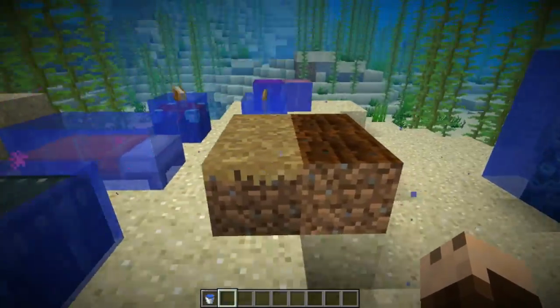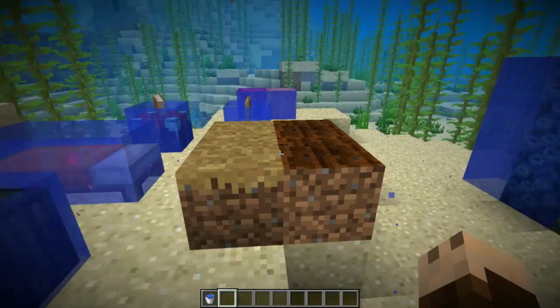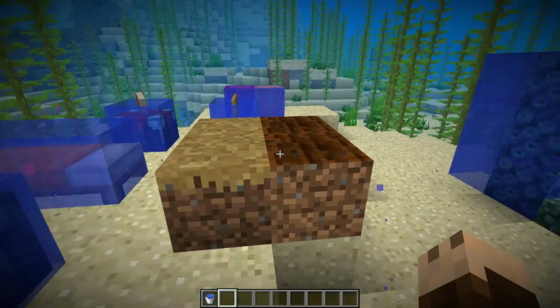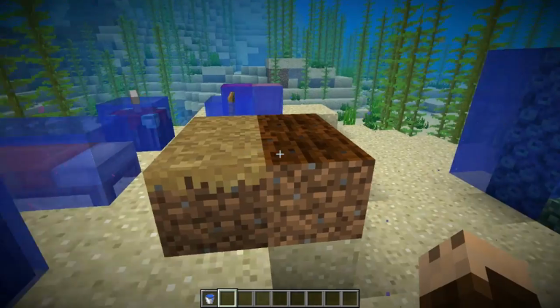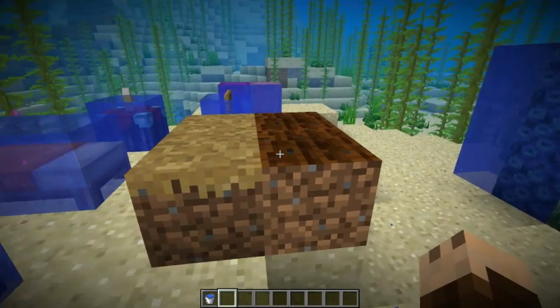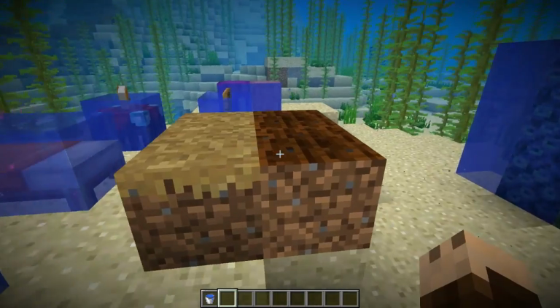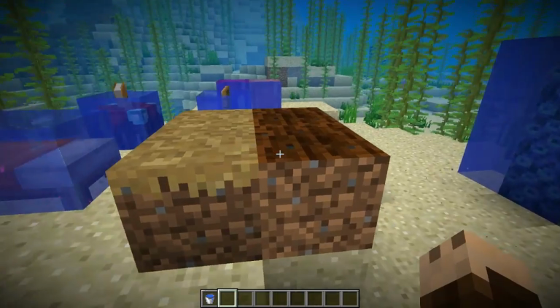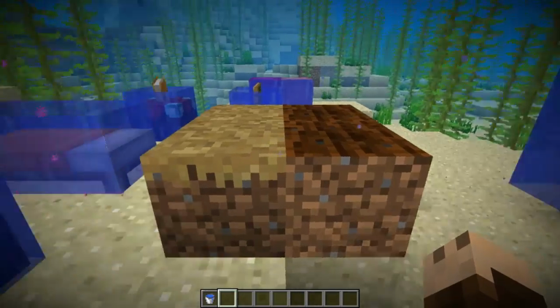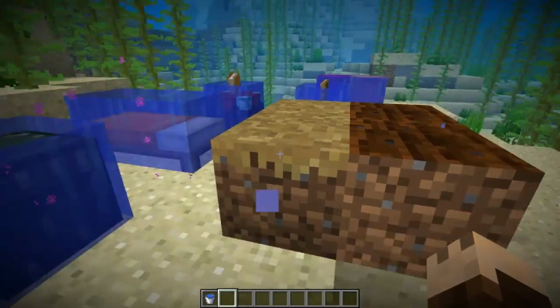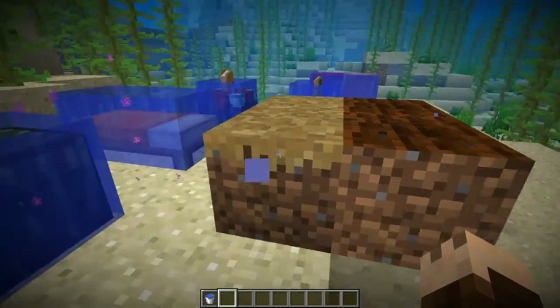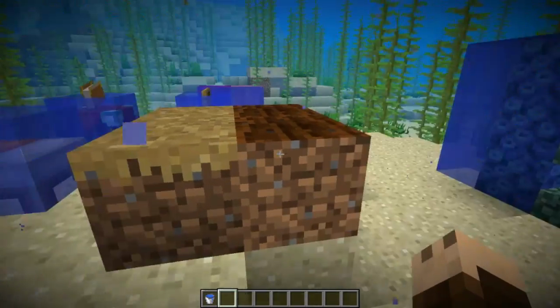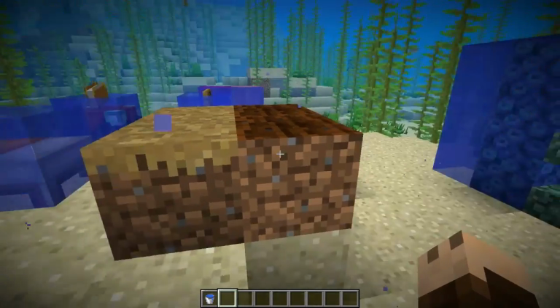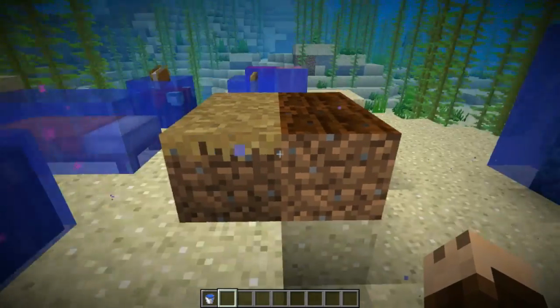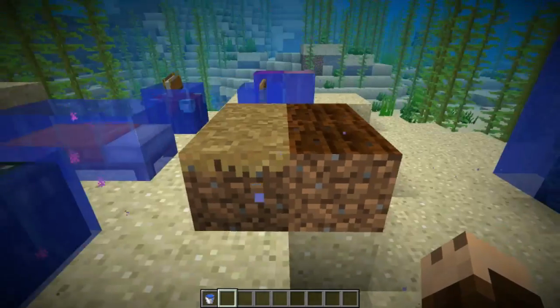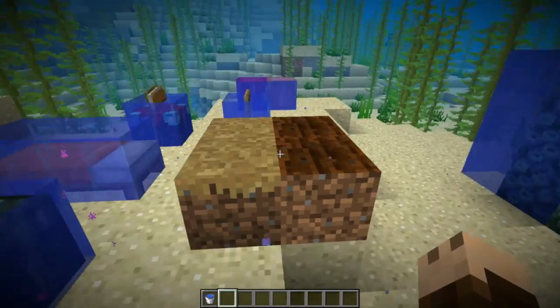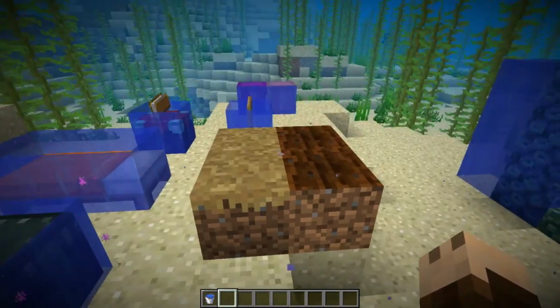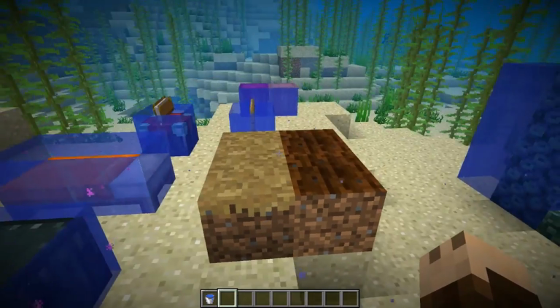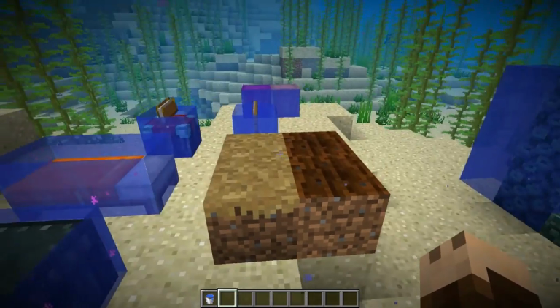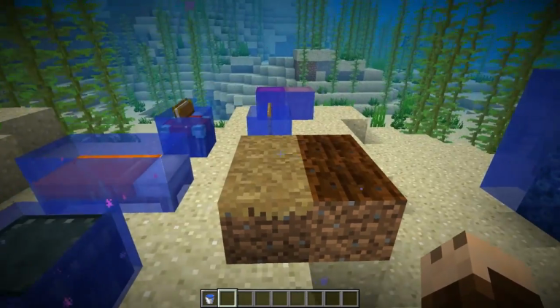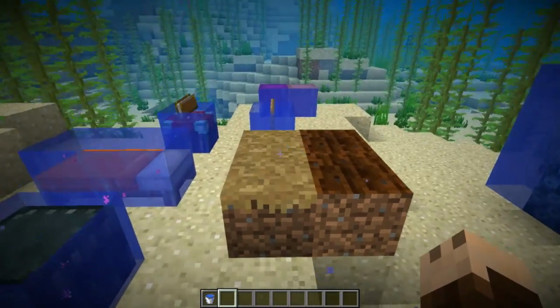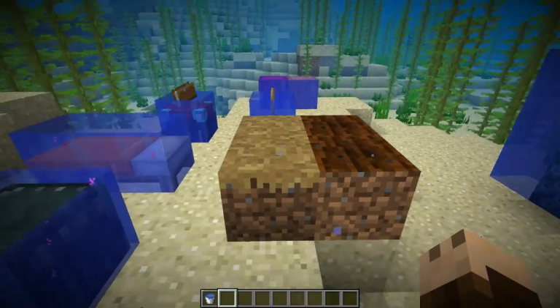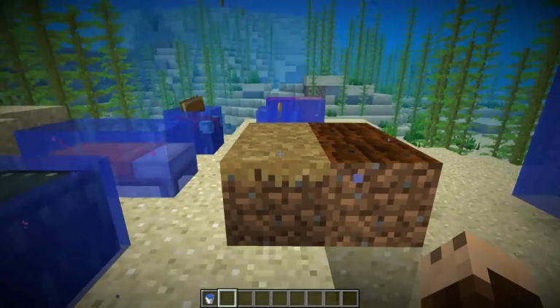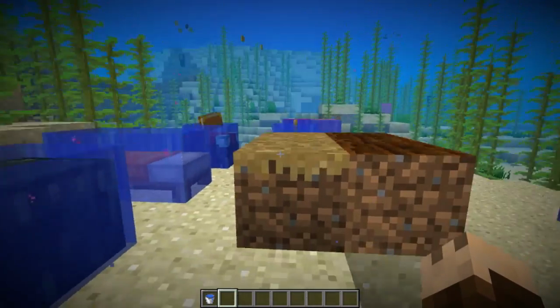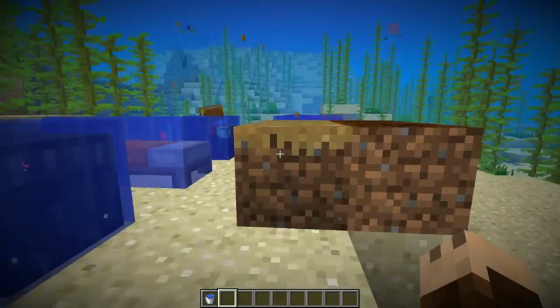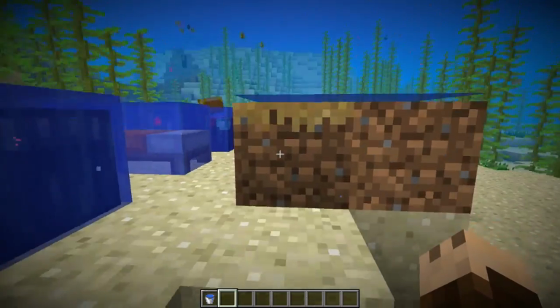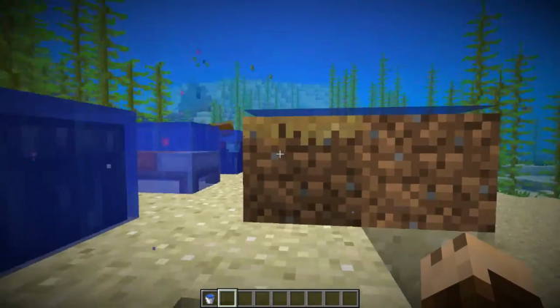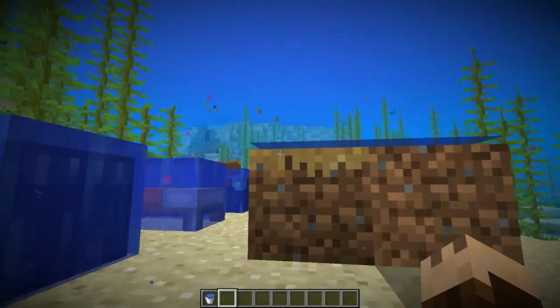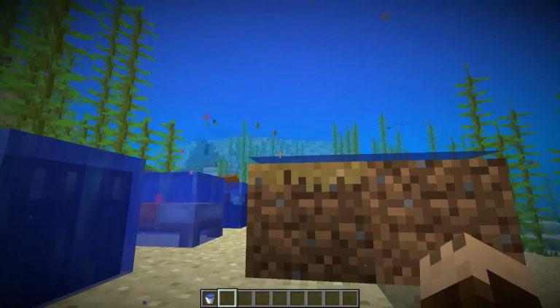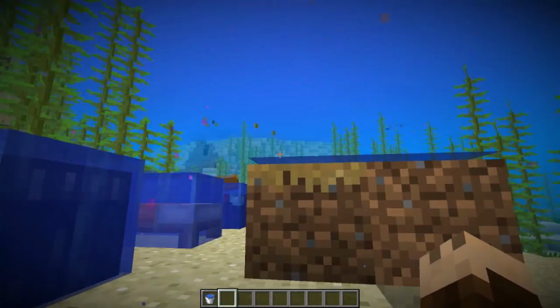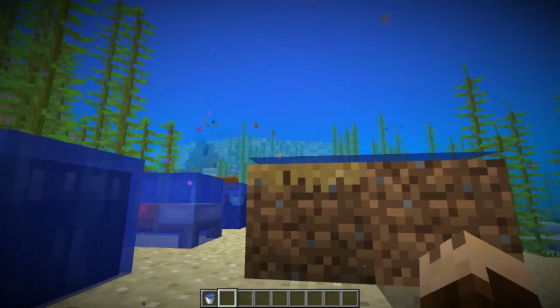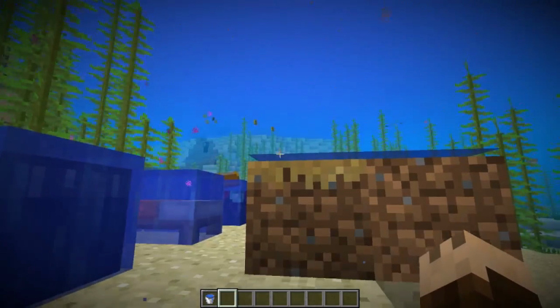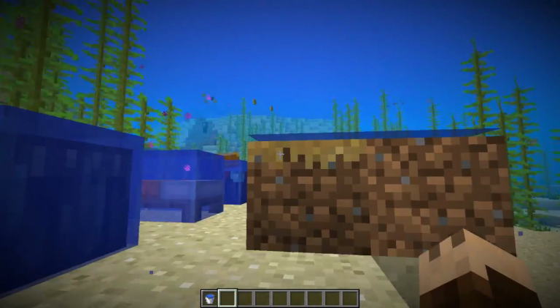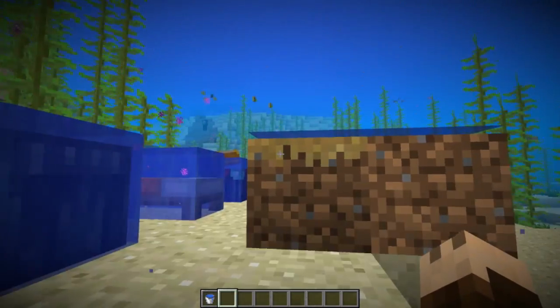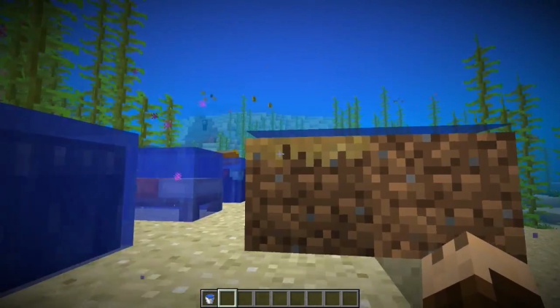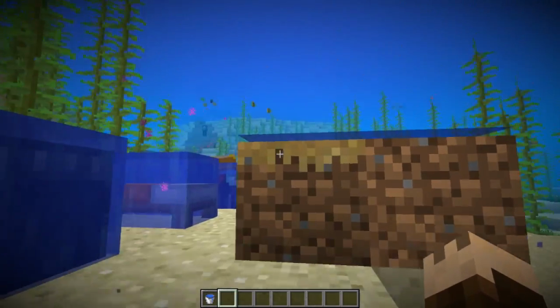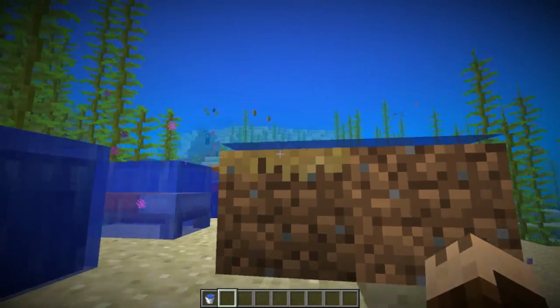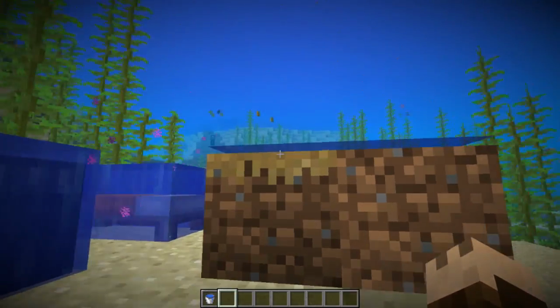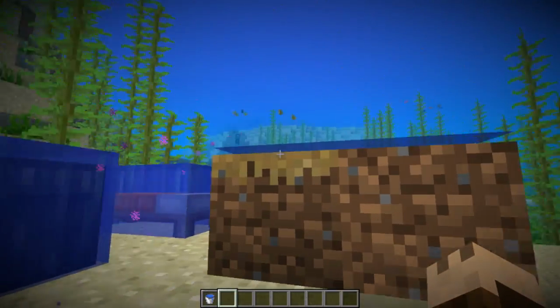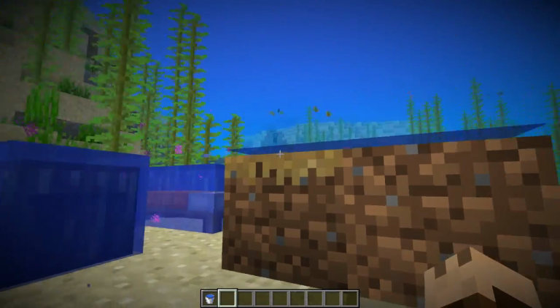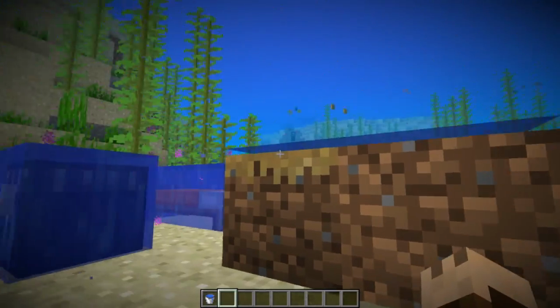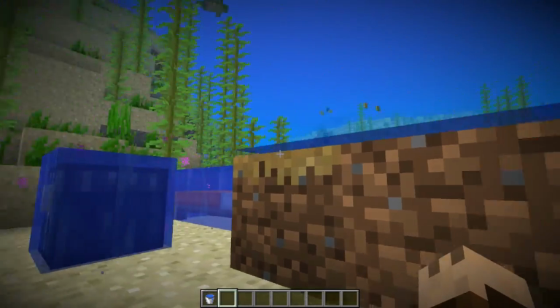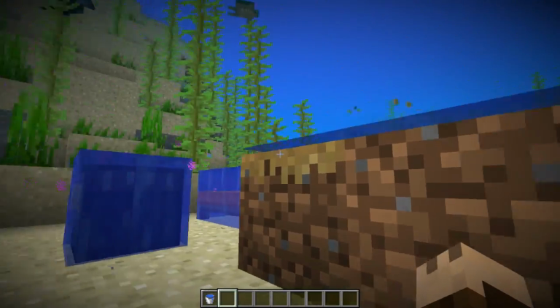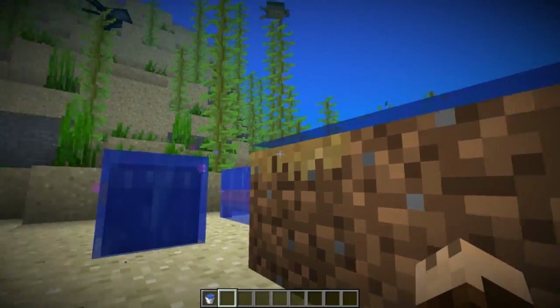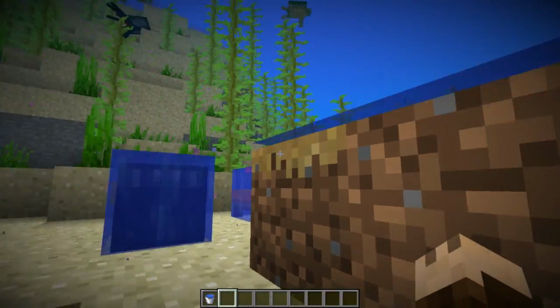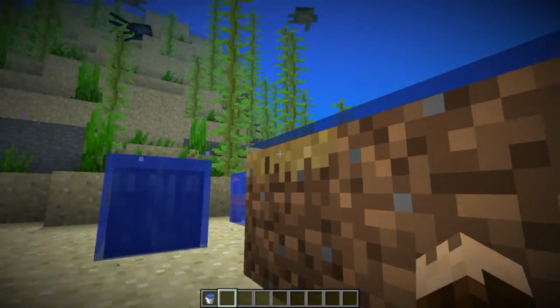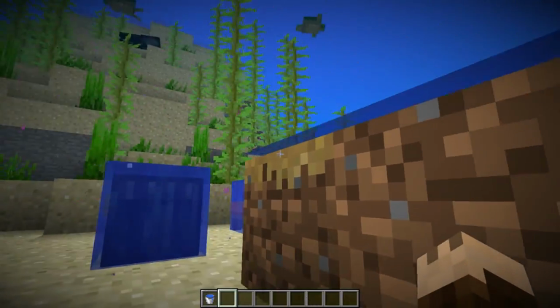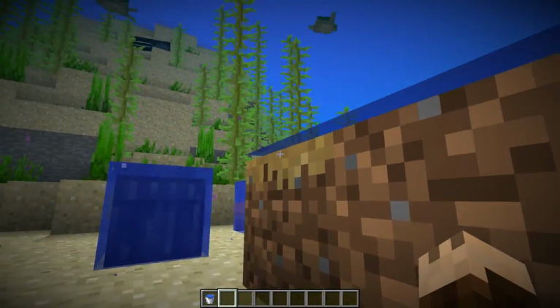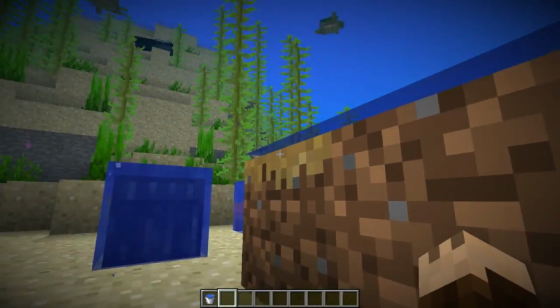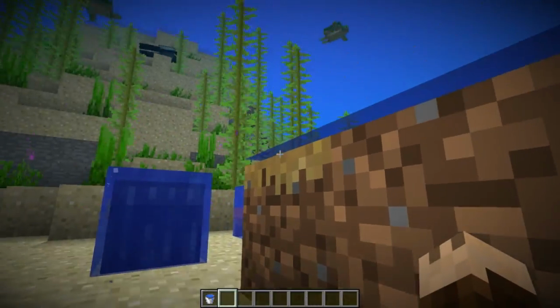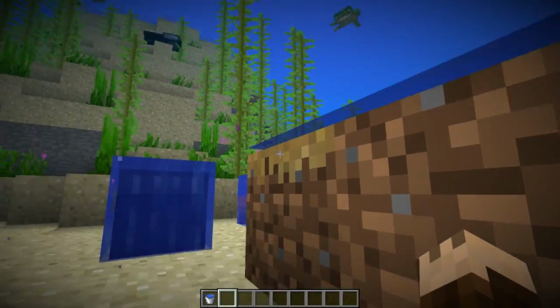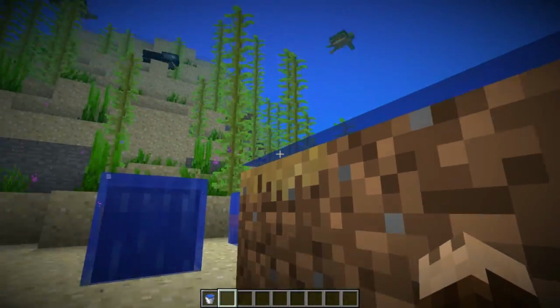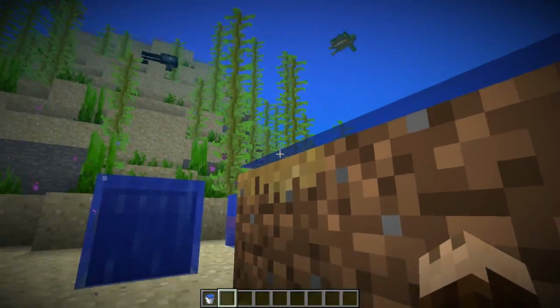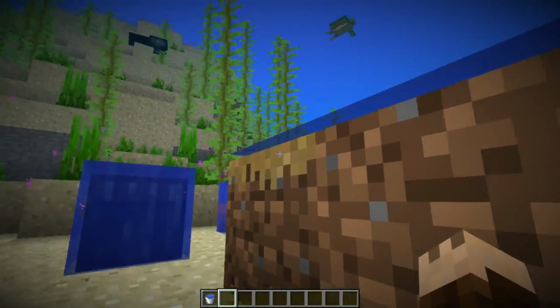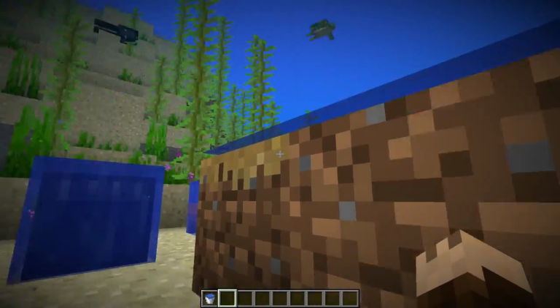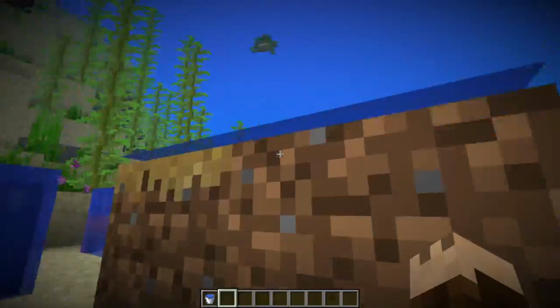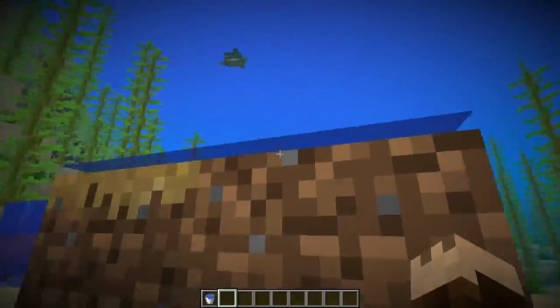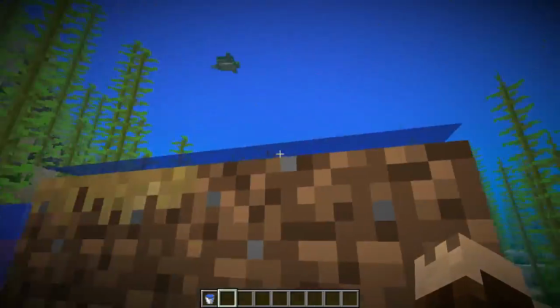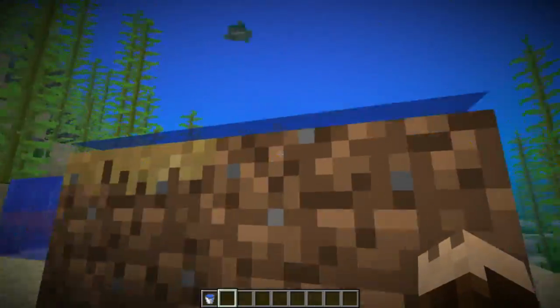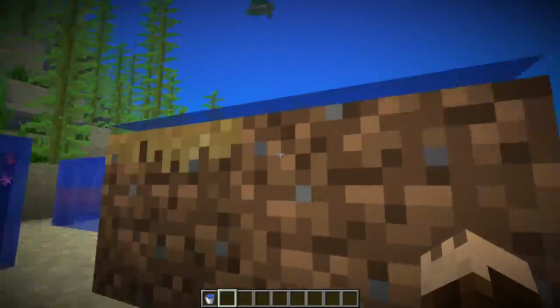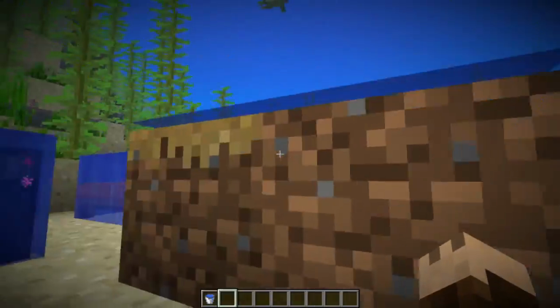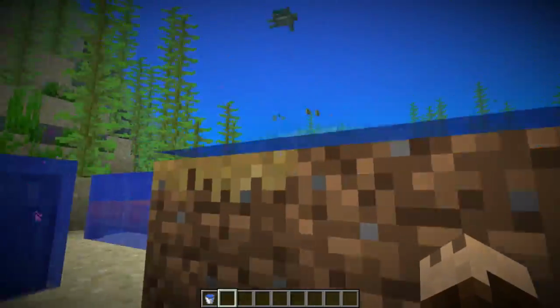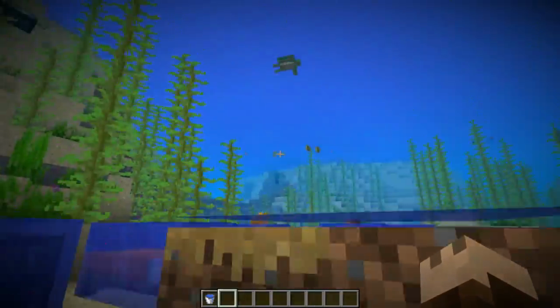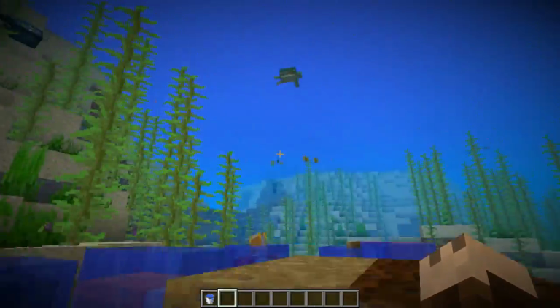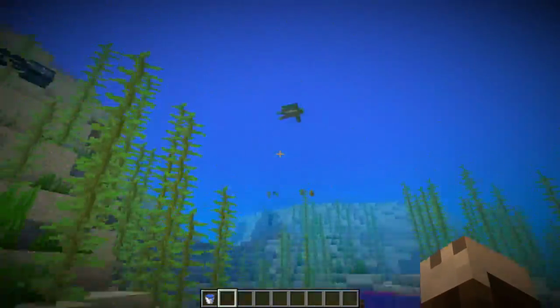Some other blocks that are added are the path blocks and the farmland. There is one pixel missing on them, as you can see here.